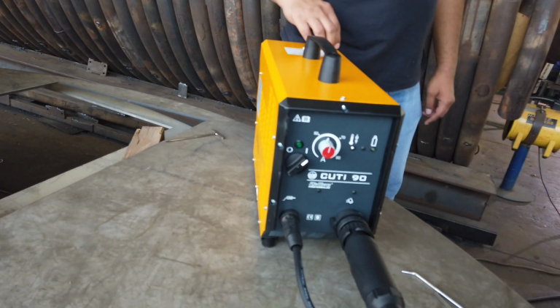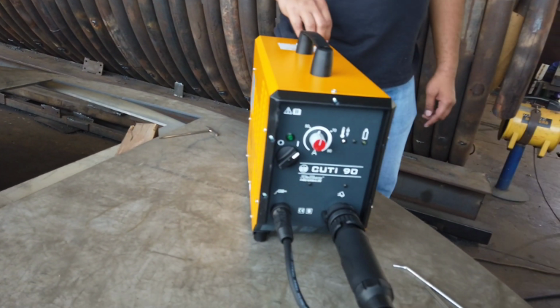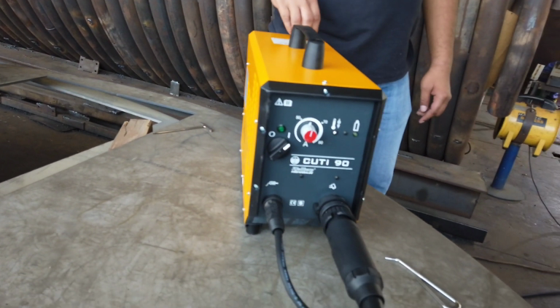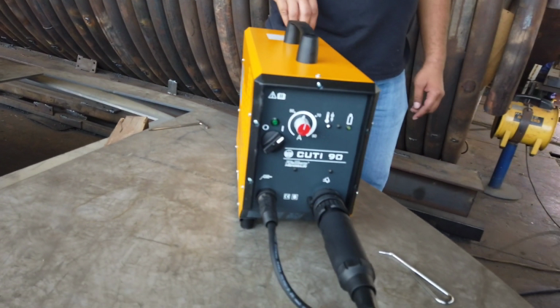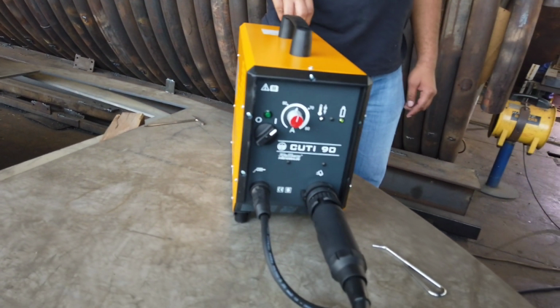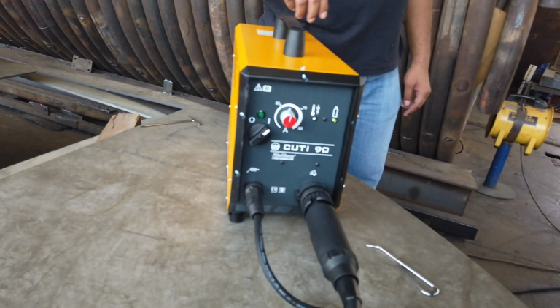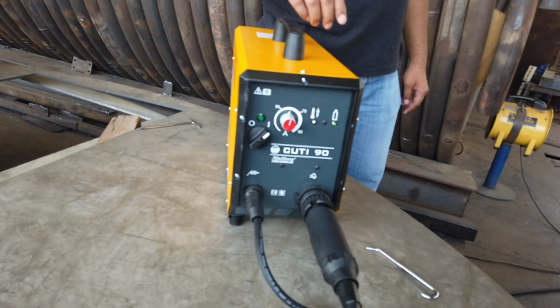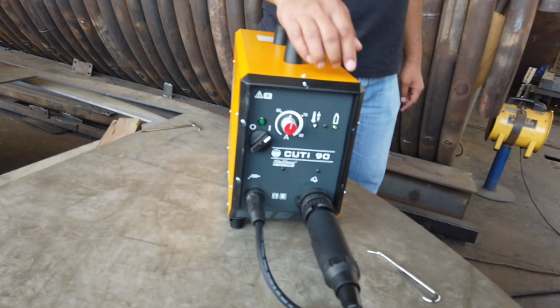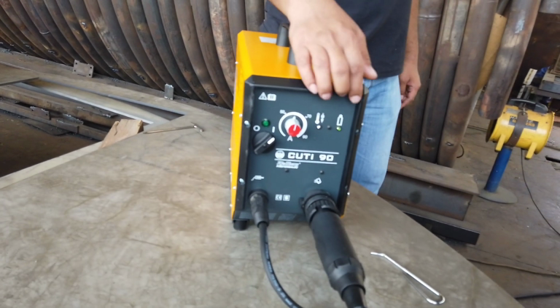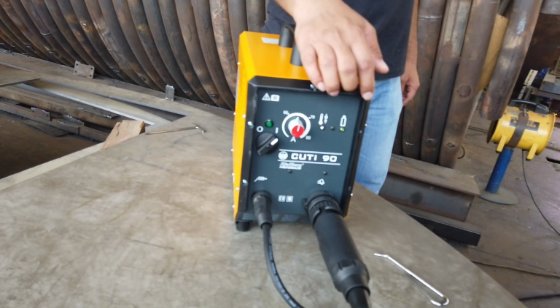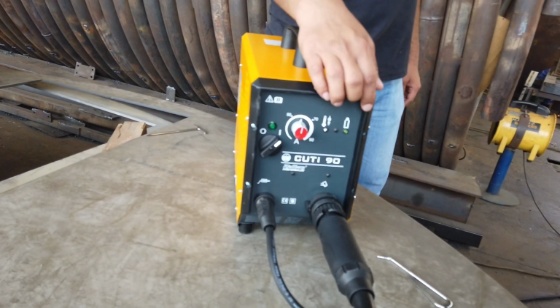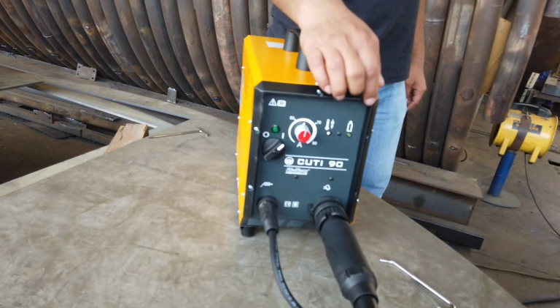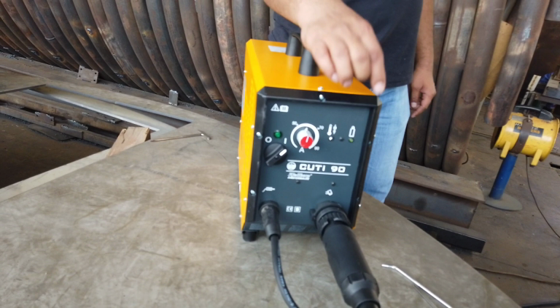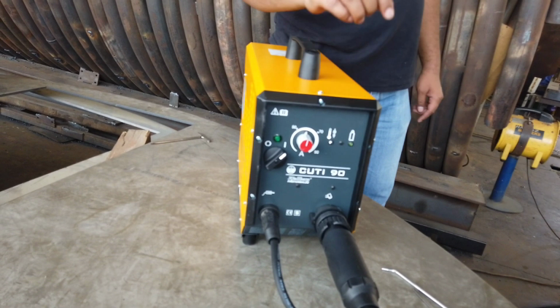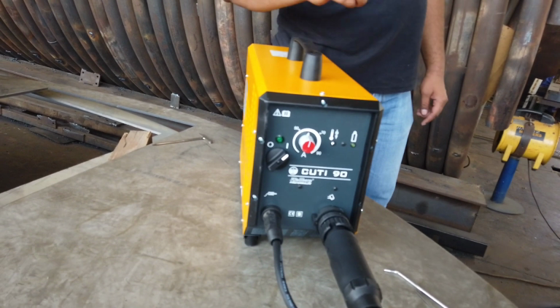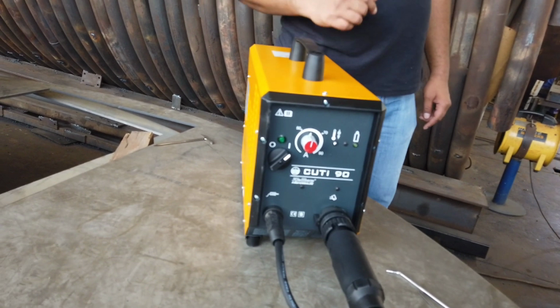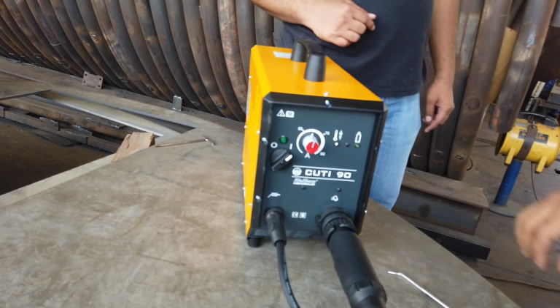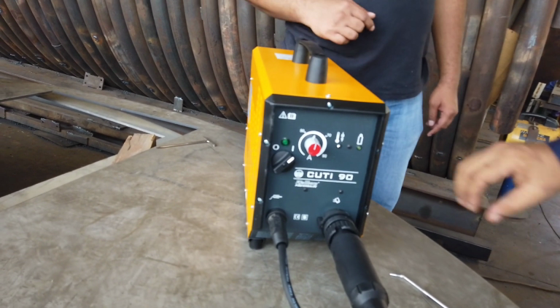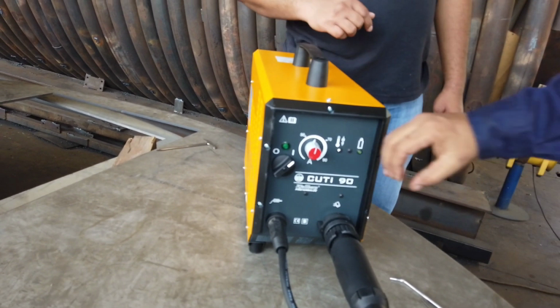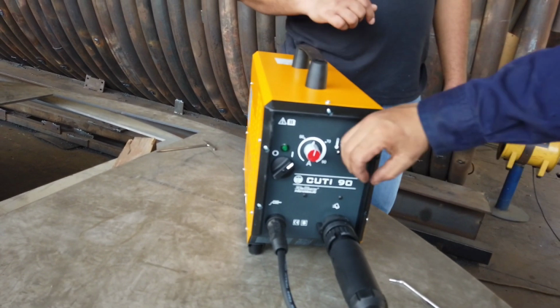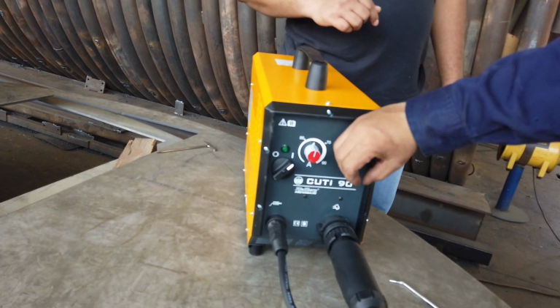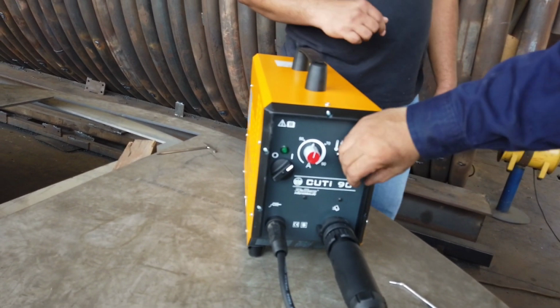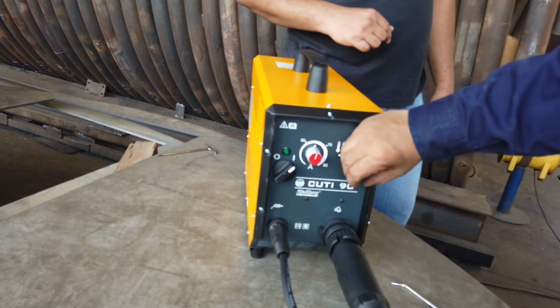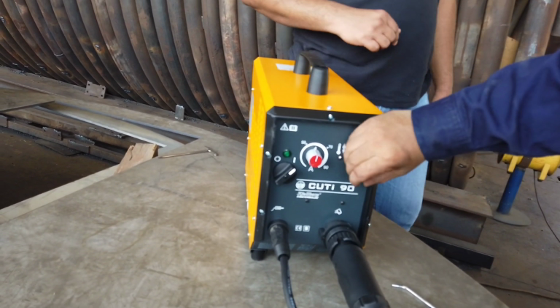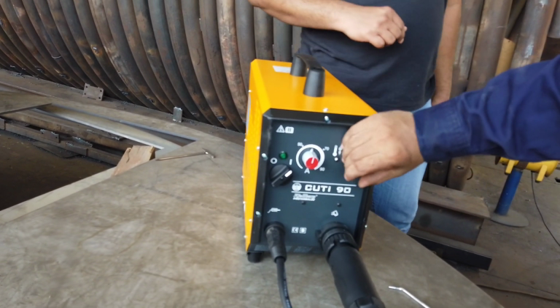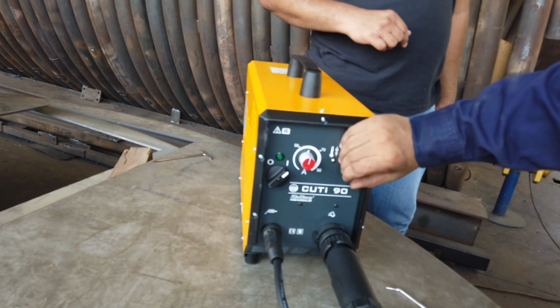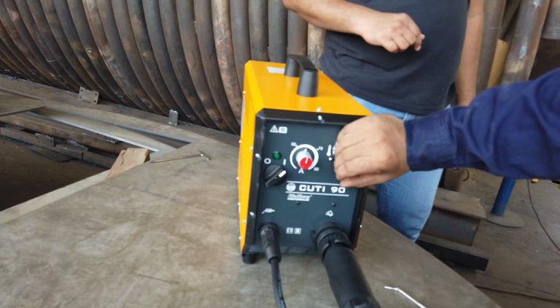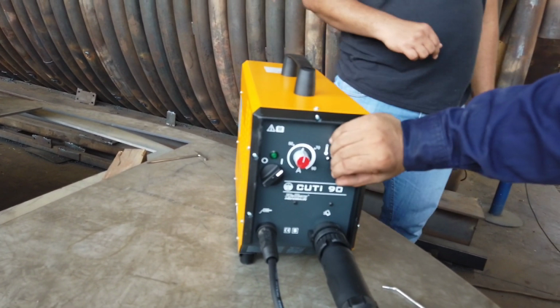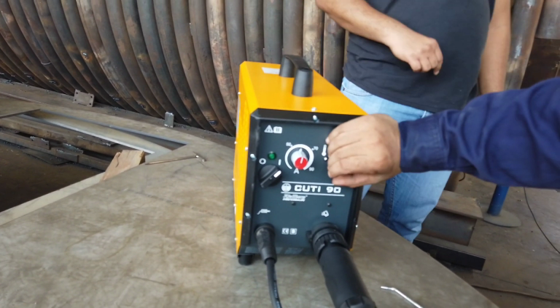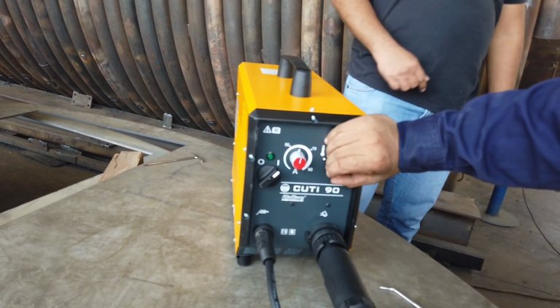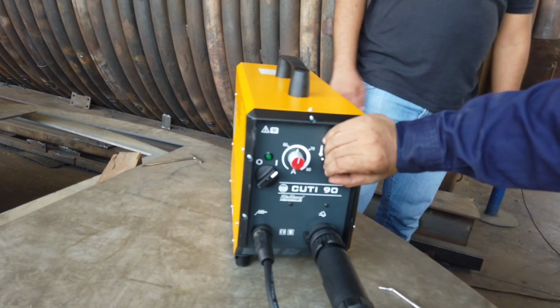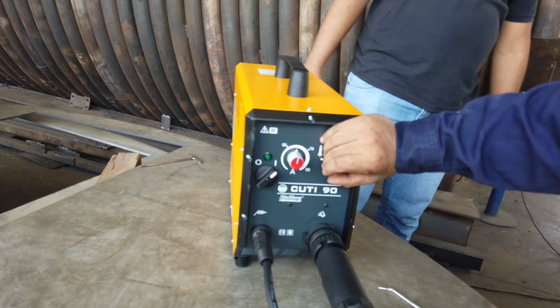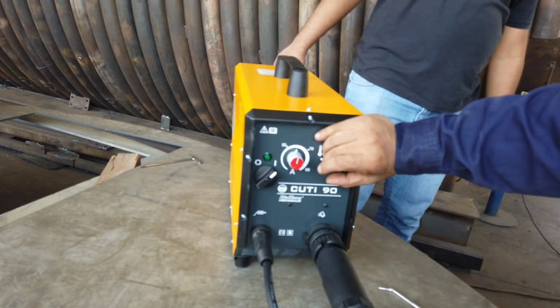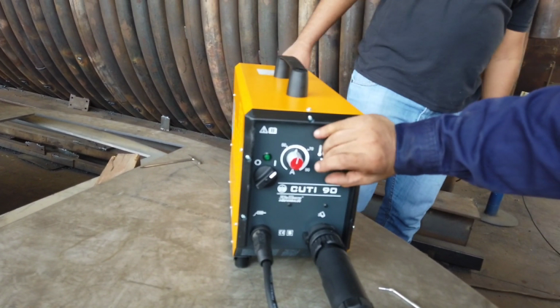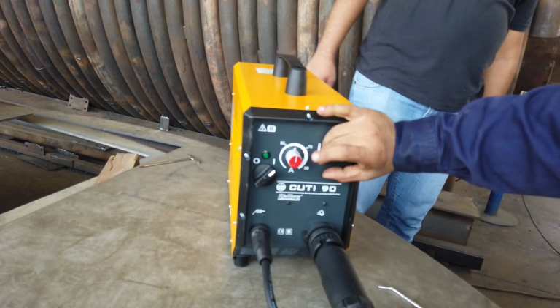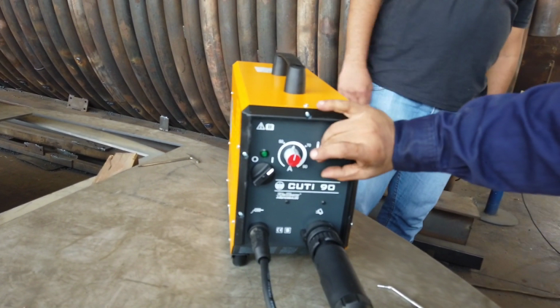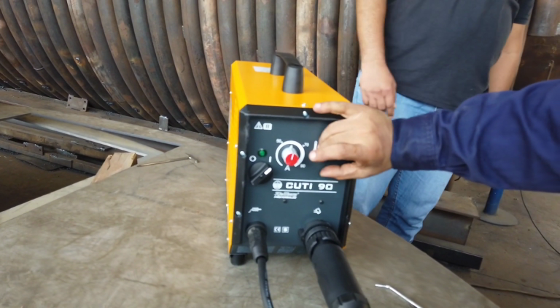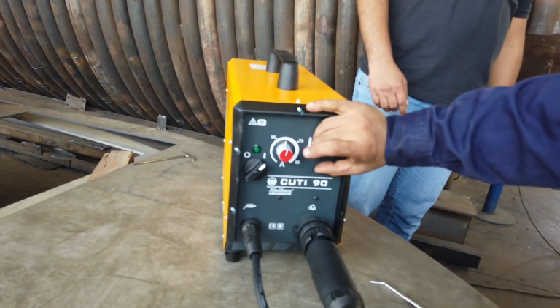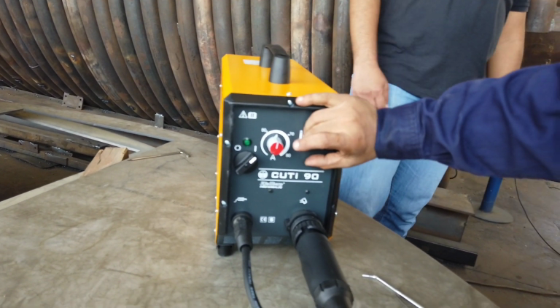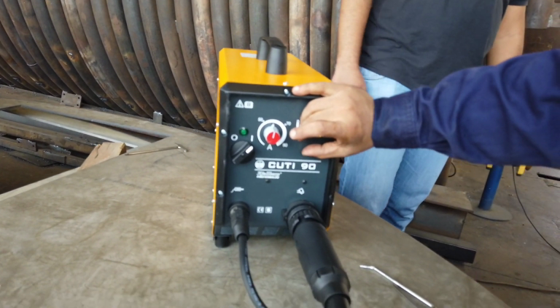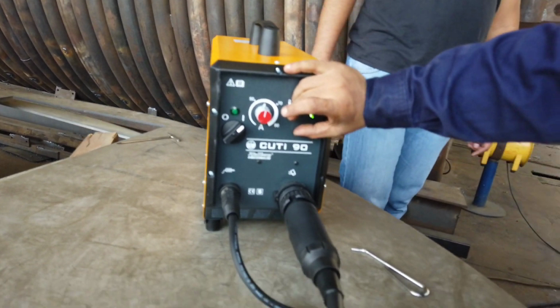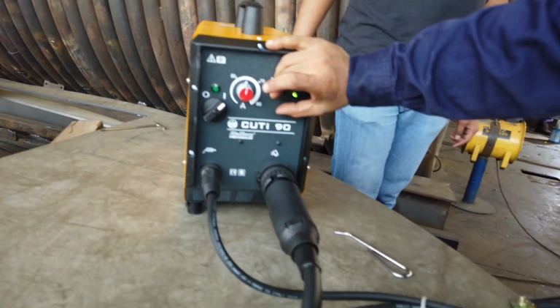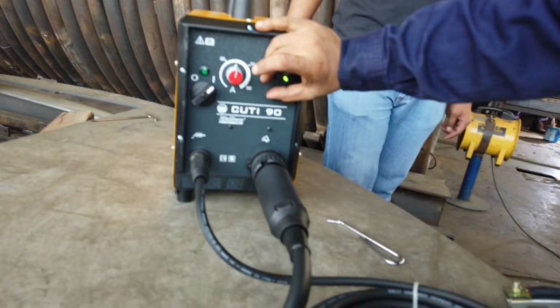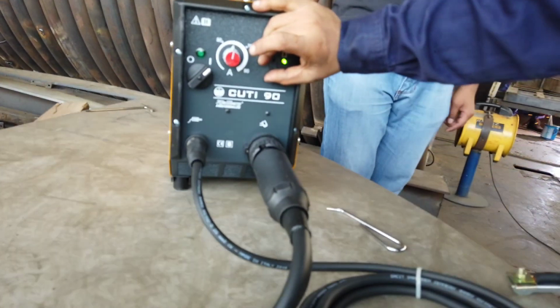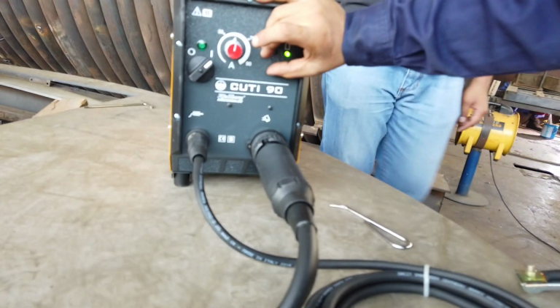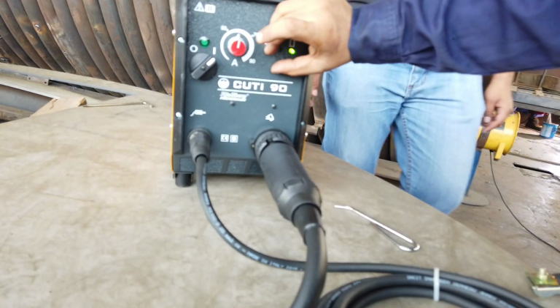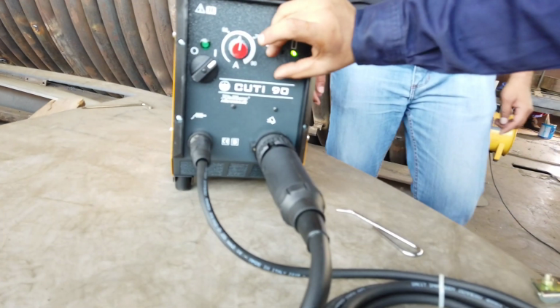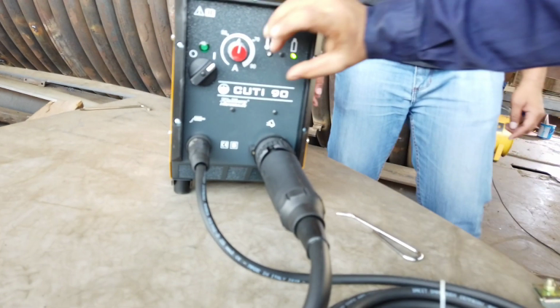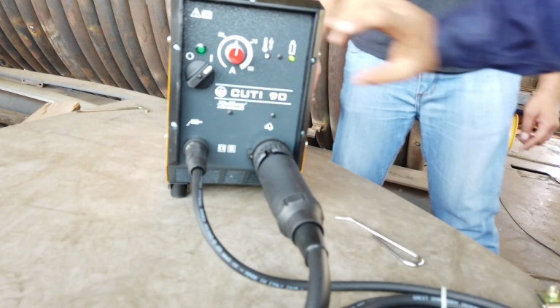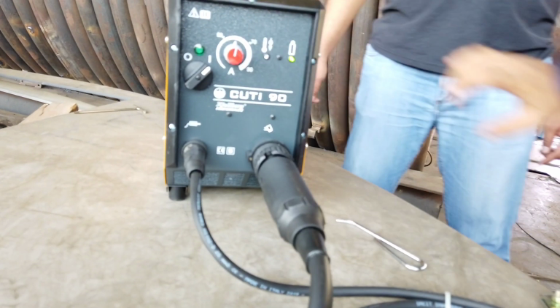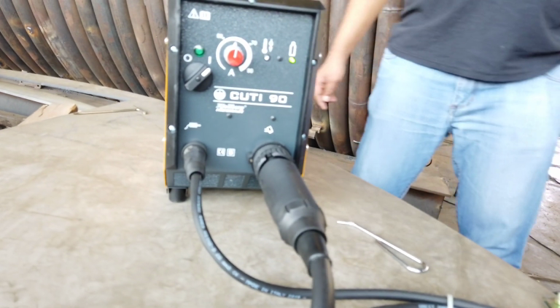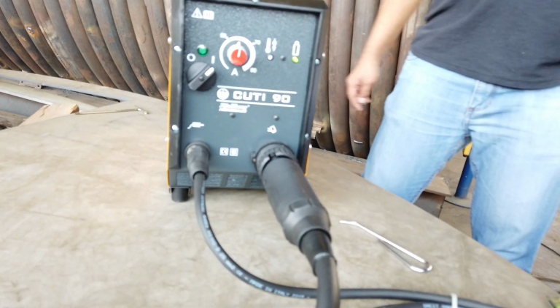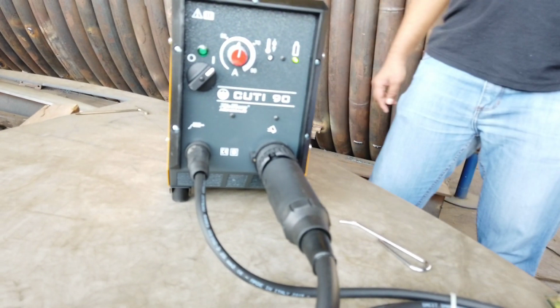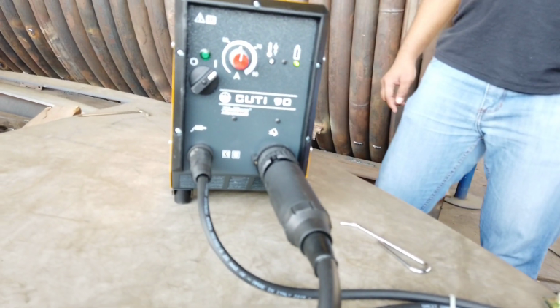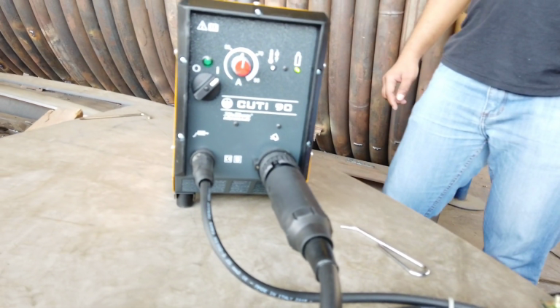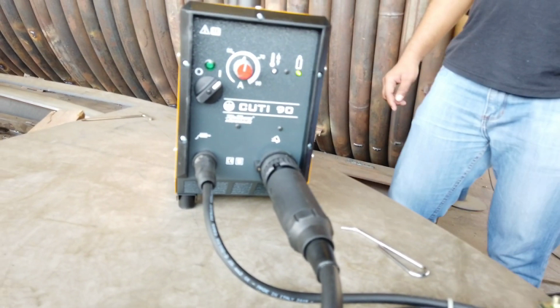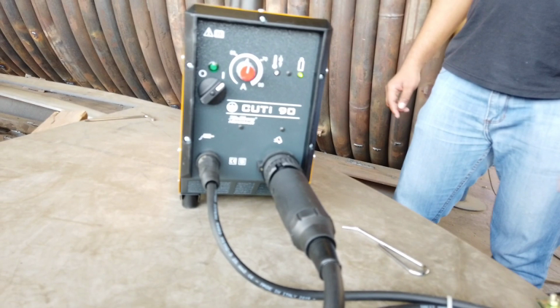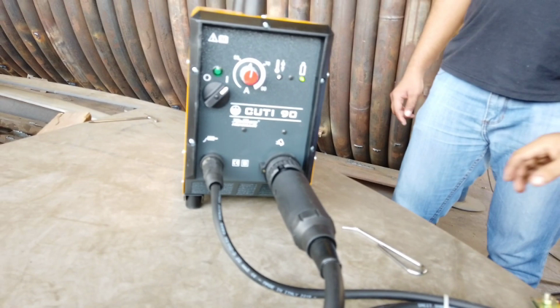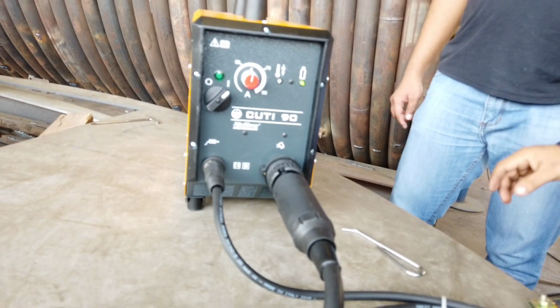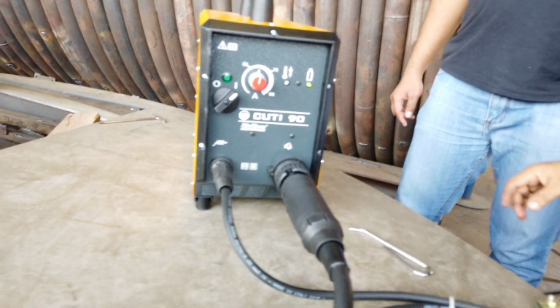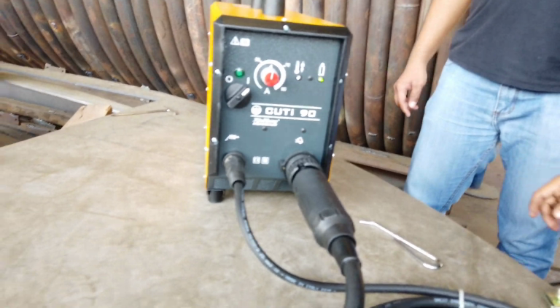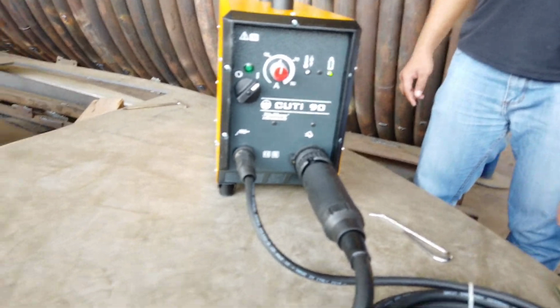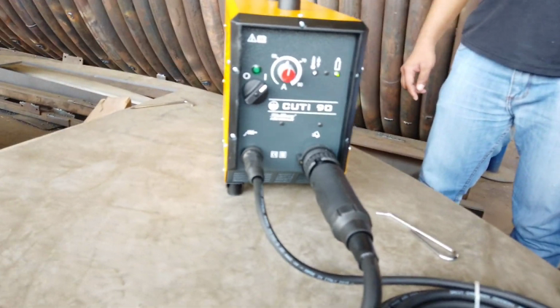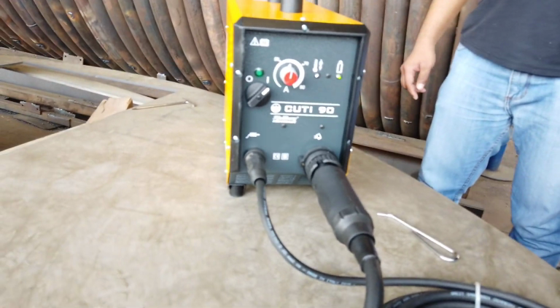Let's try cutting a 15mm stainless steel plate using this new plasma cutting machine.